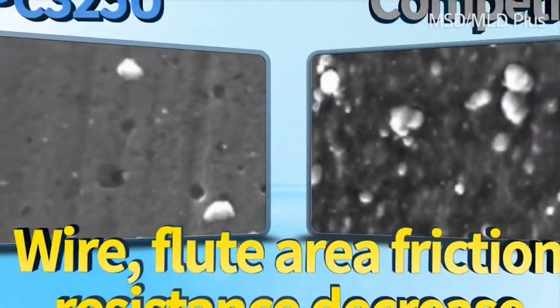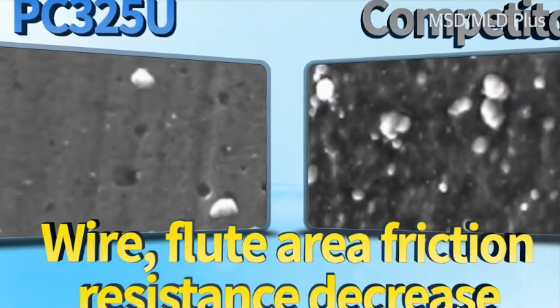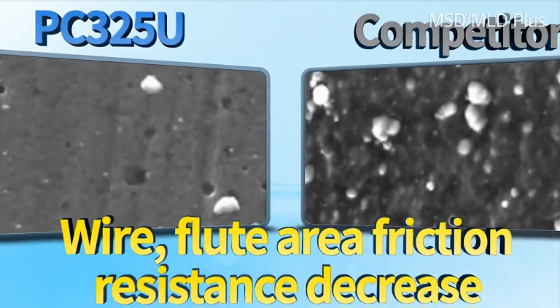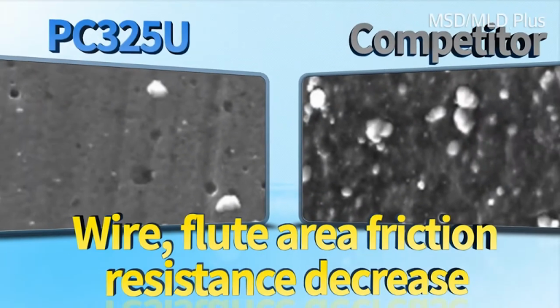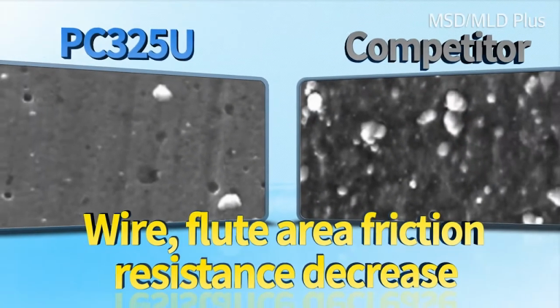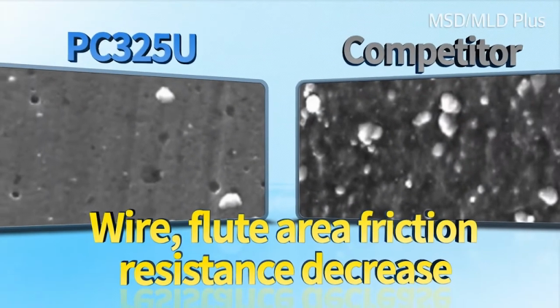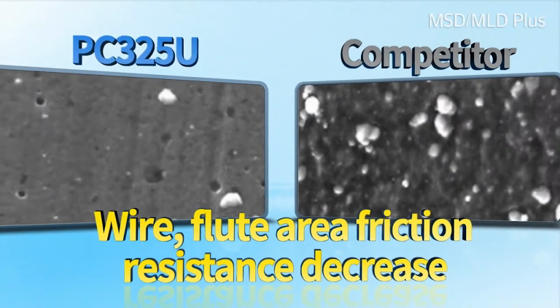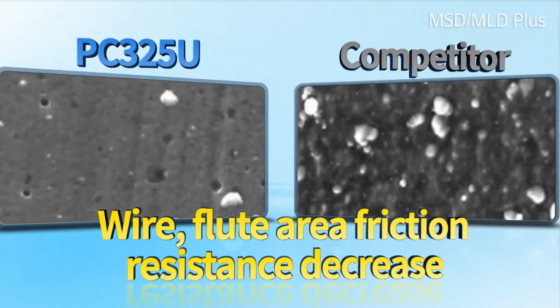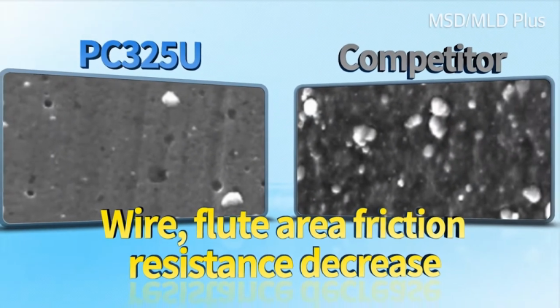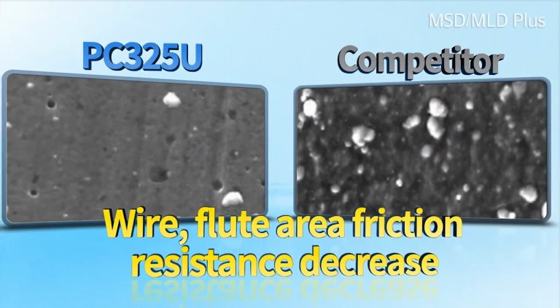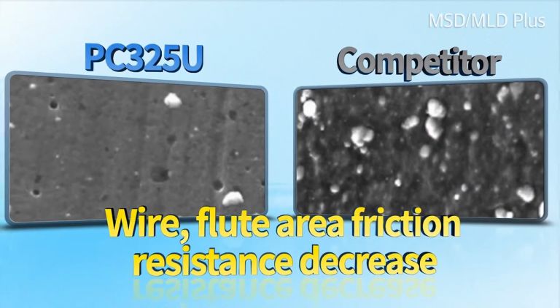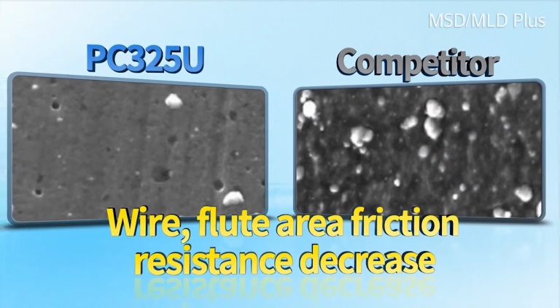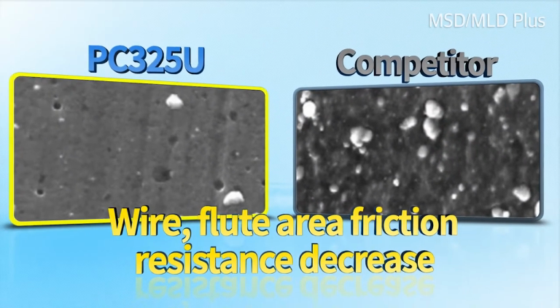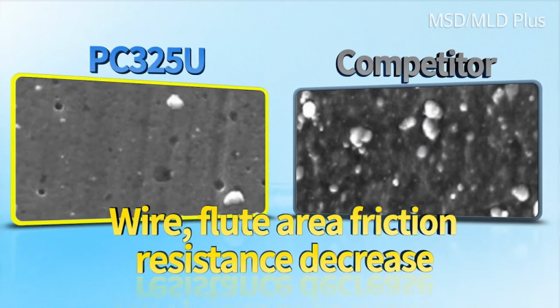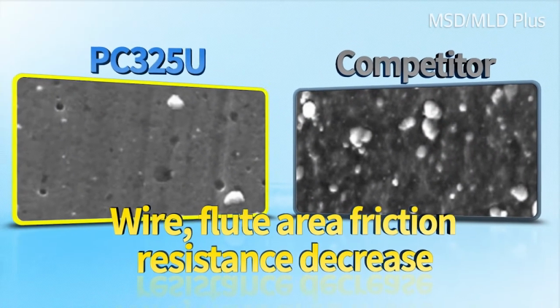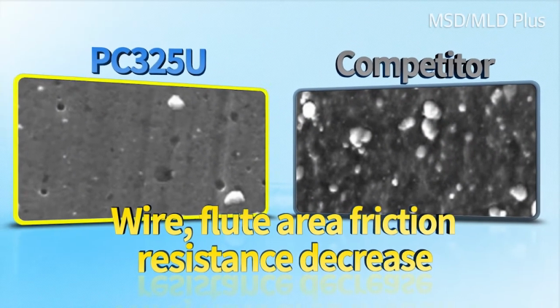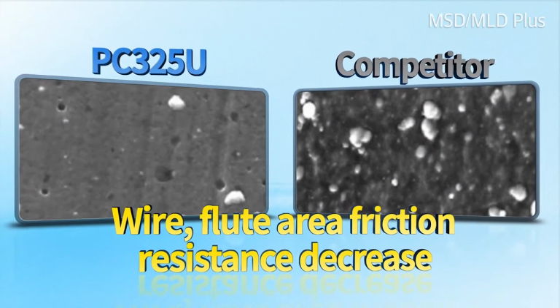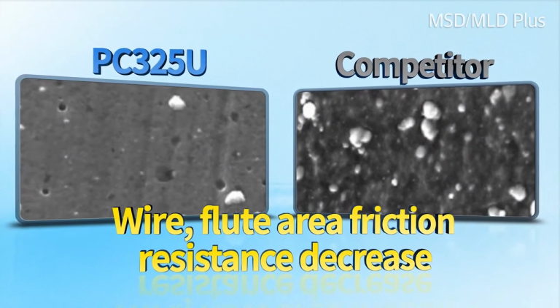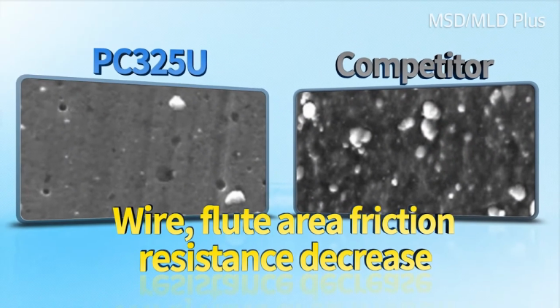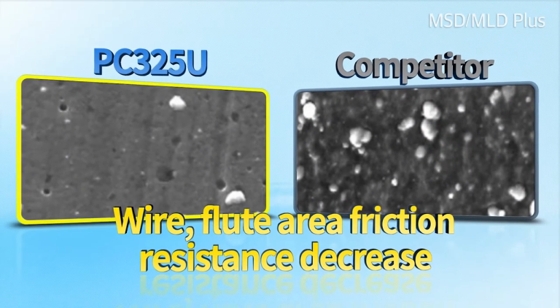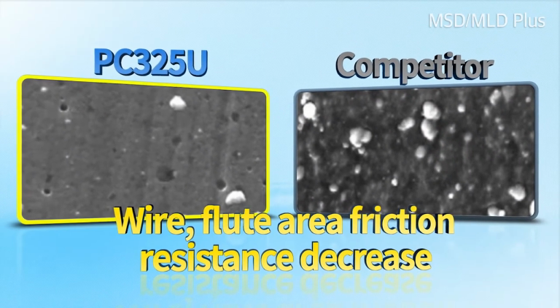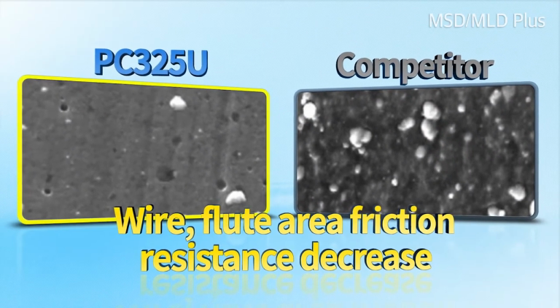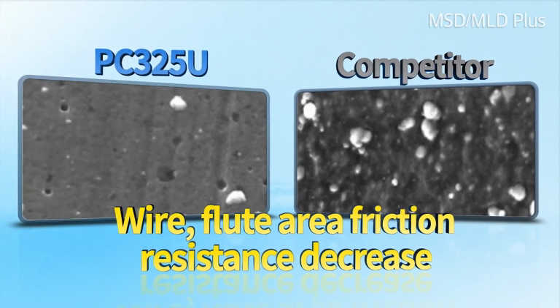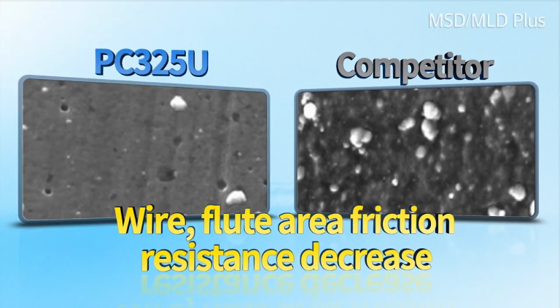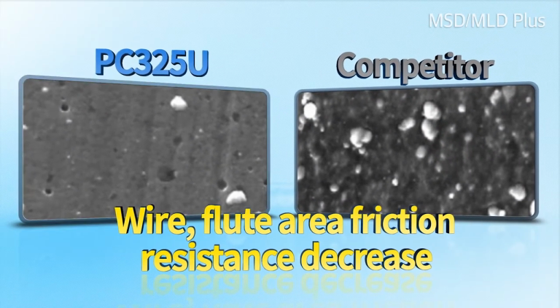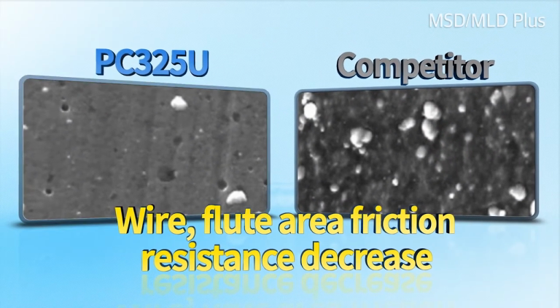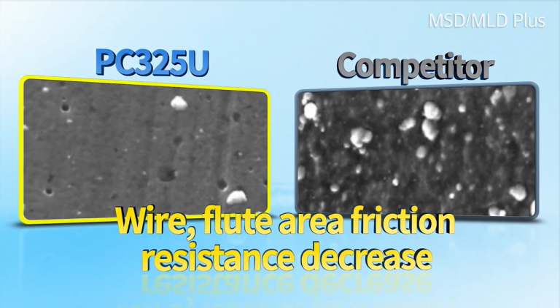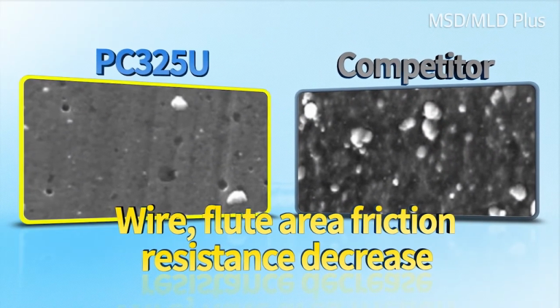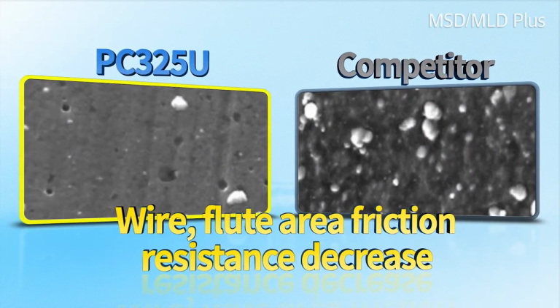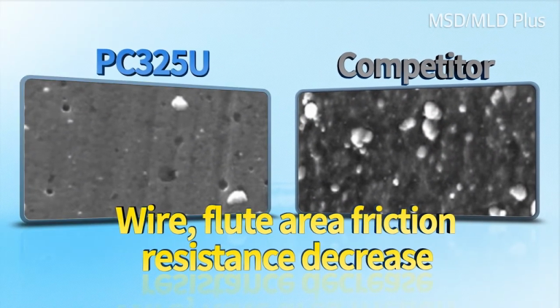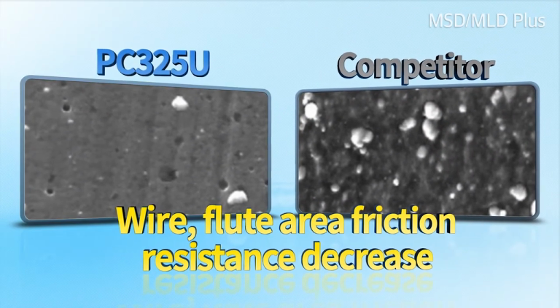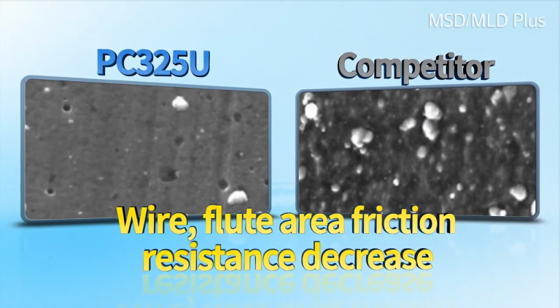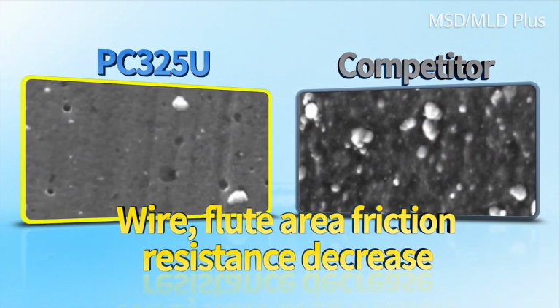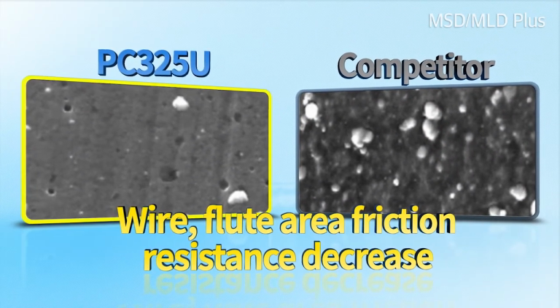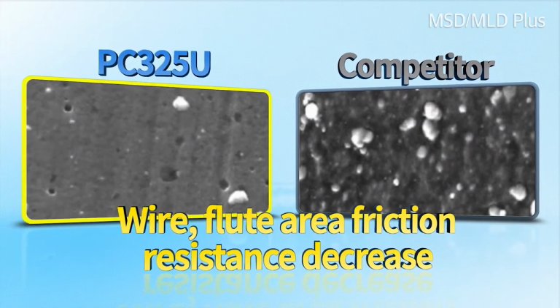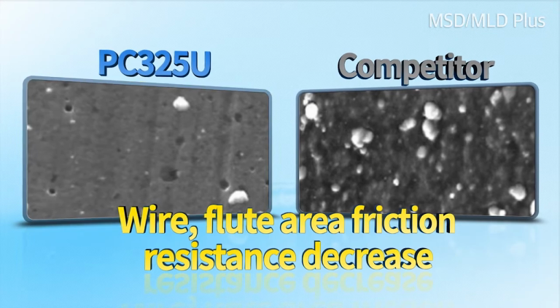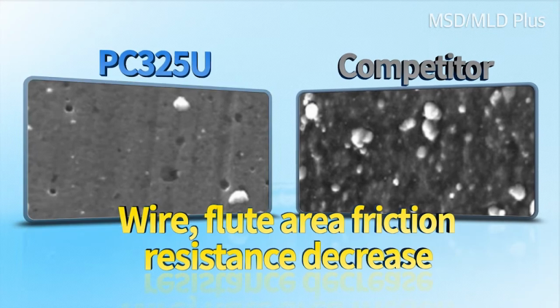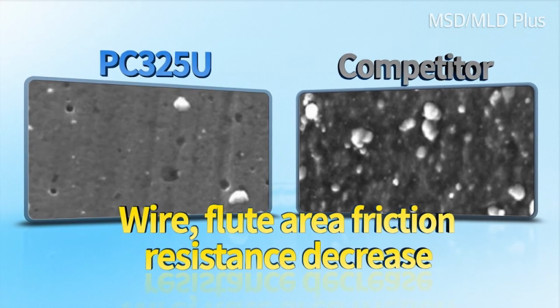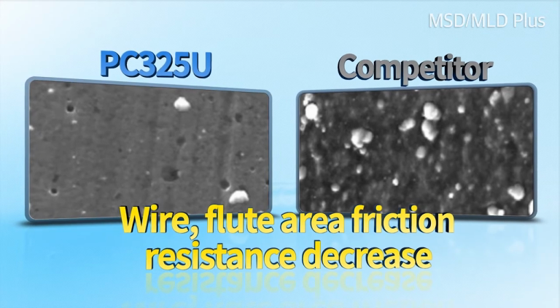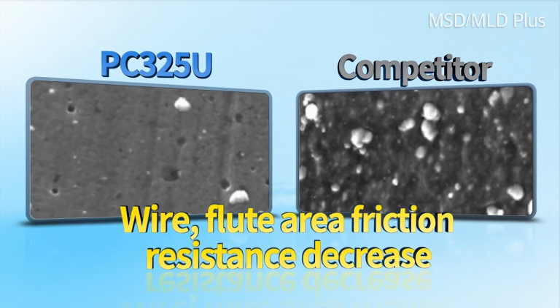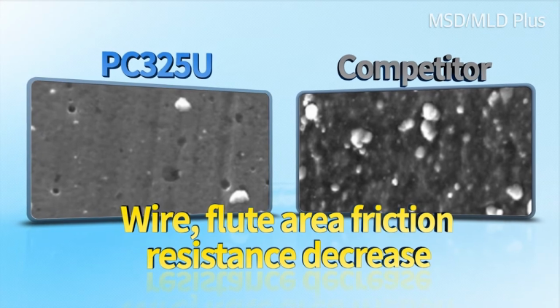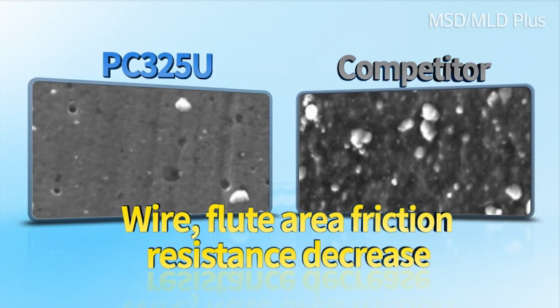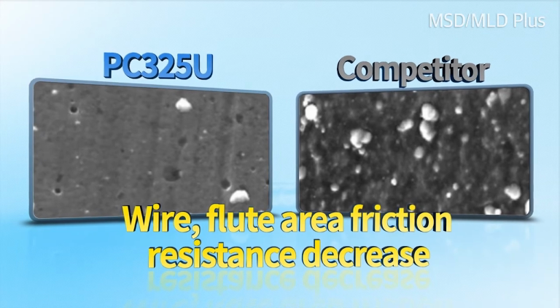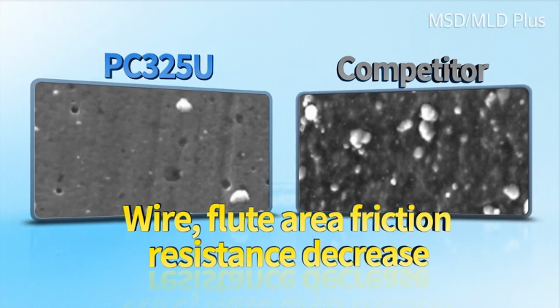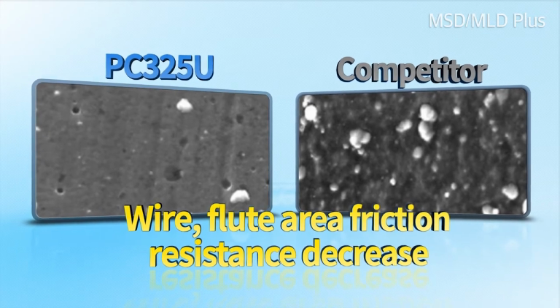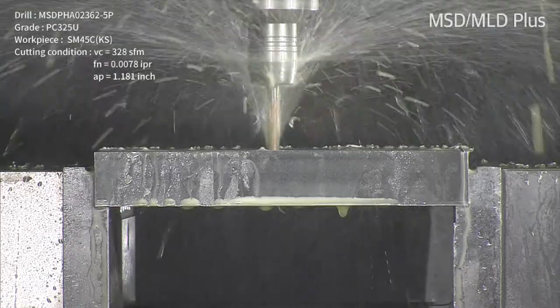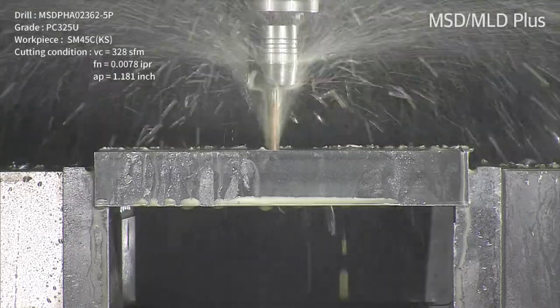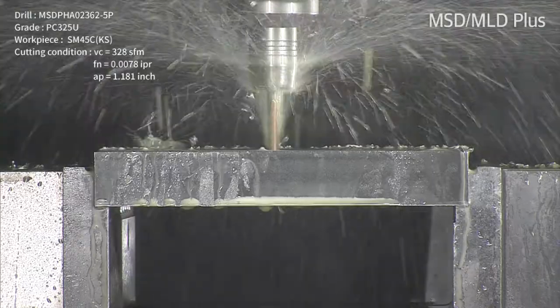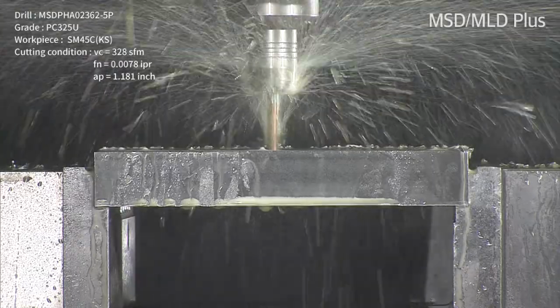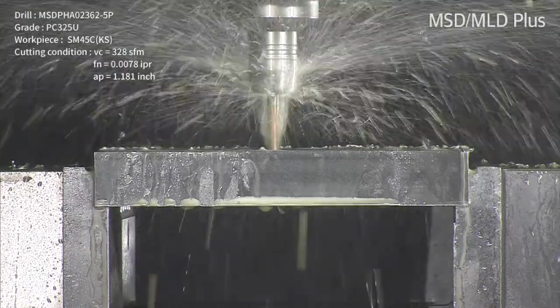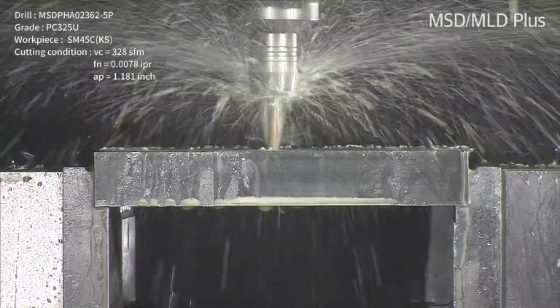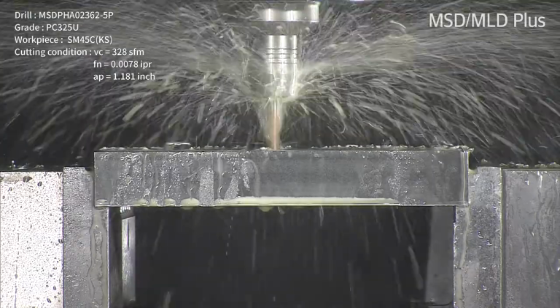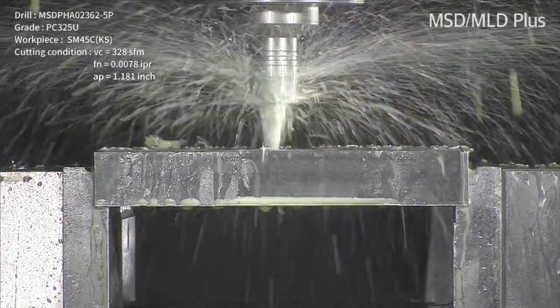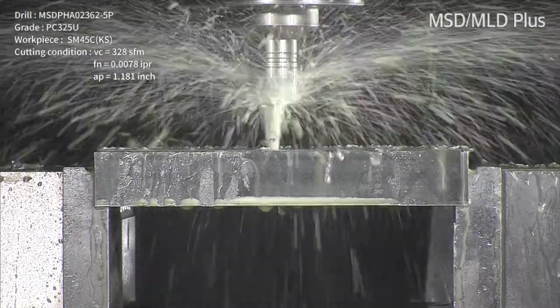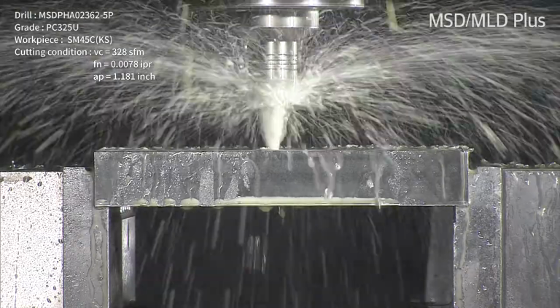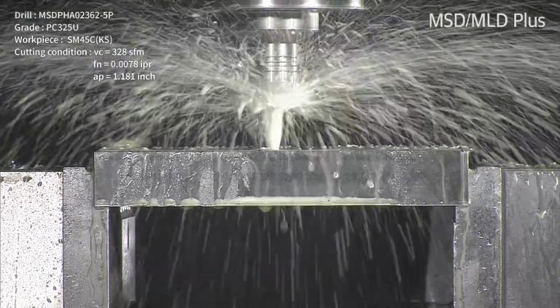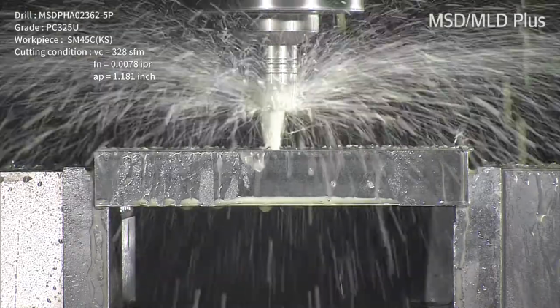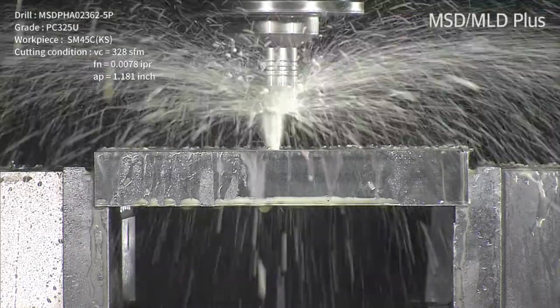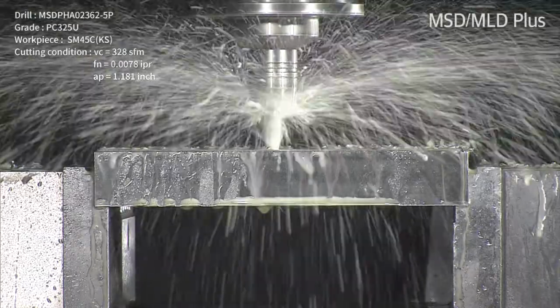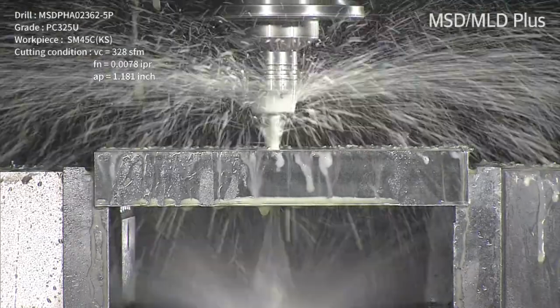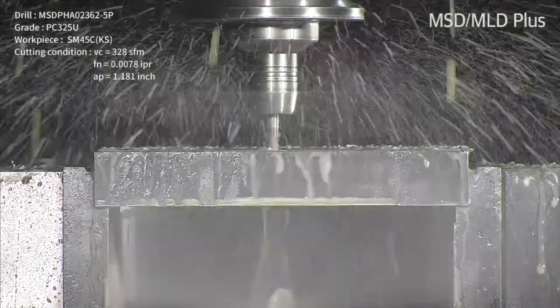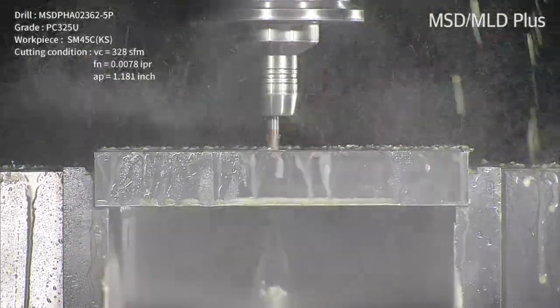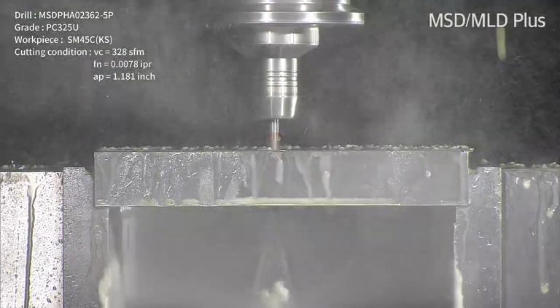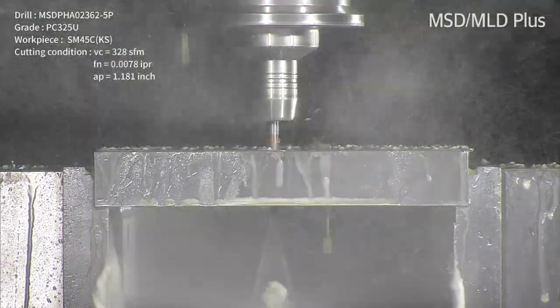Moreover, its customized edge shape per workpiece material maximizes its cutting performance.